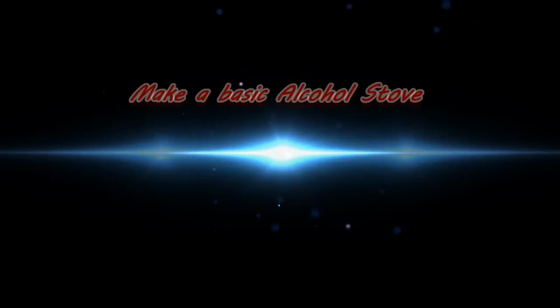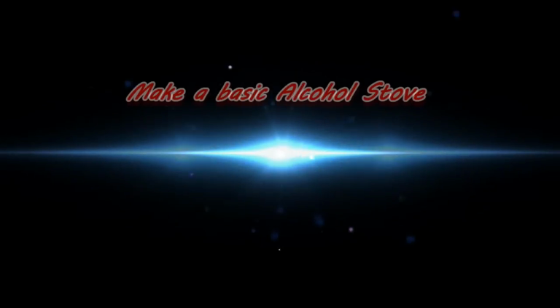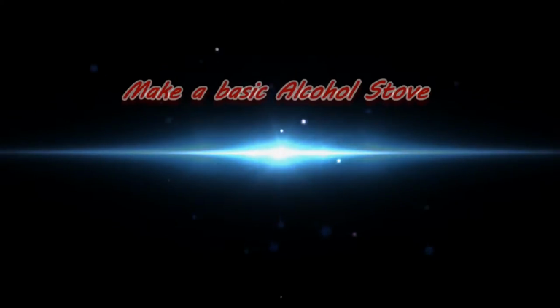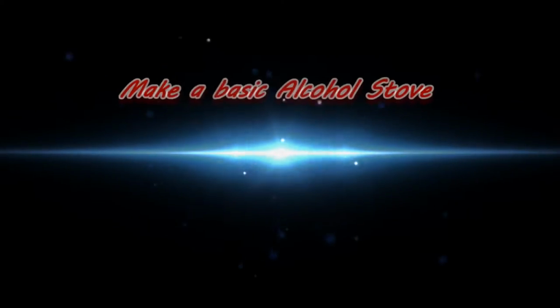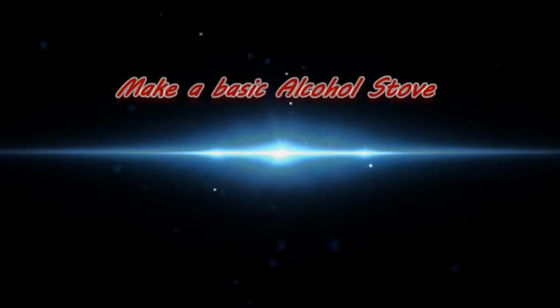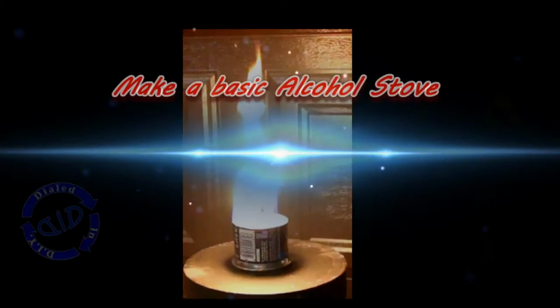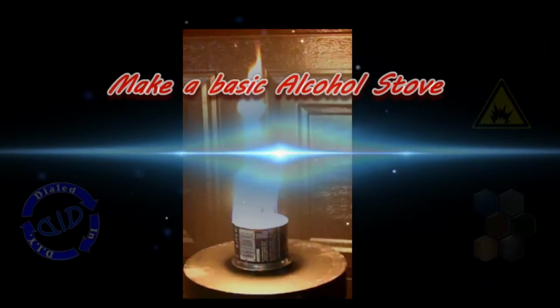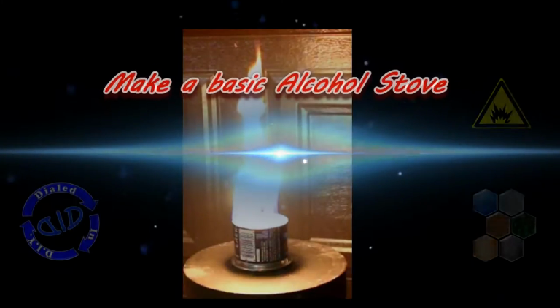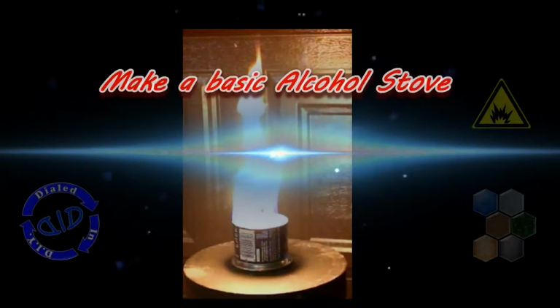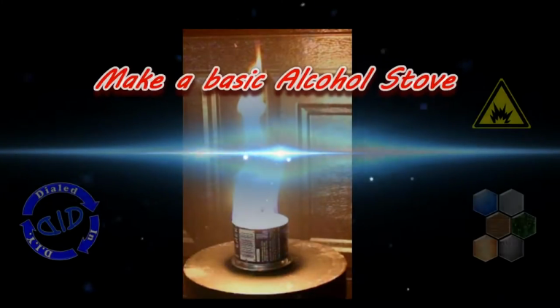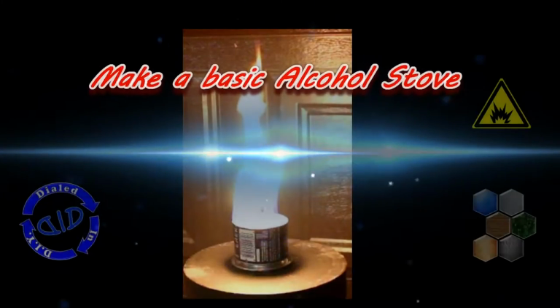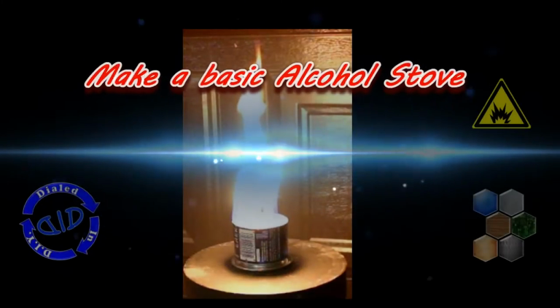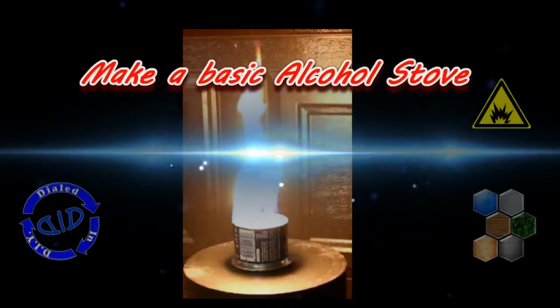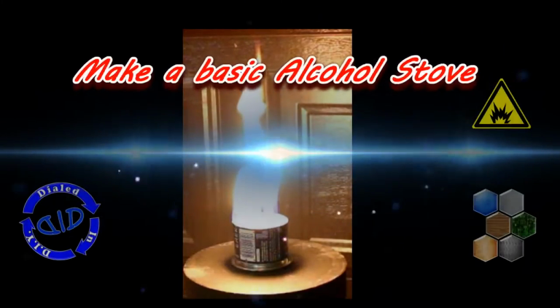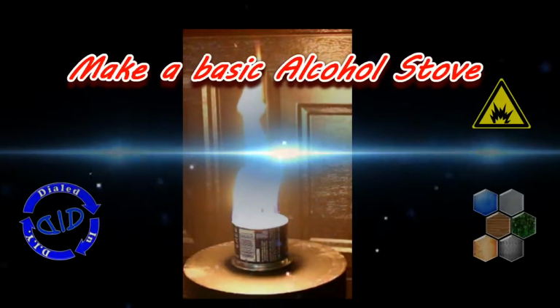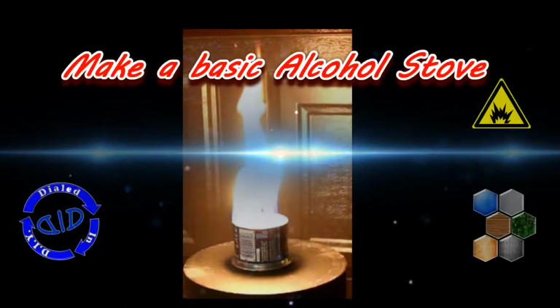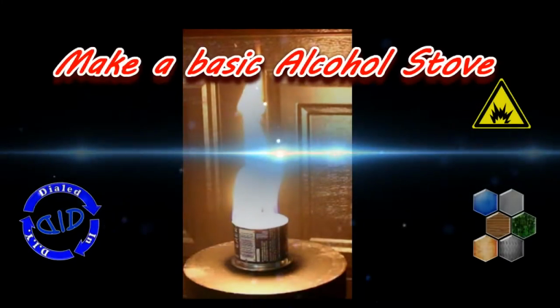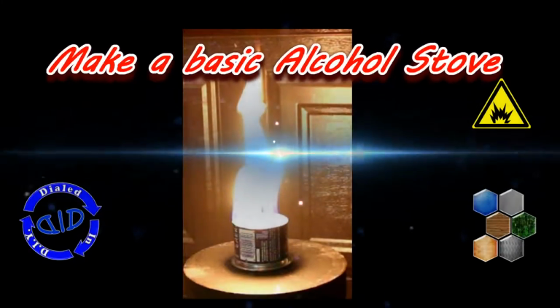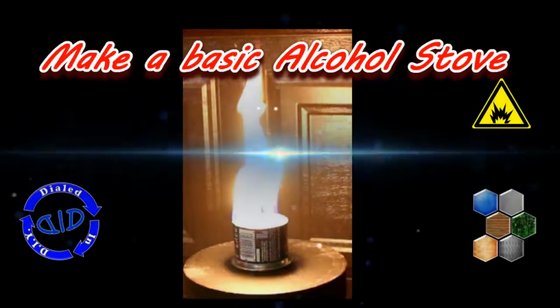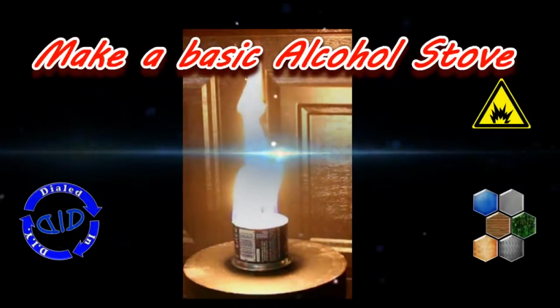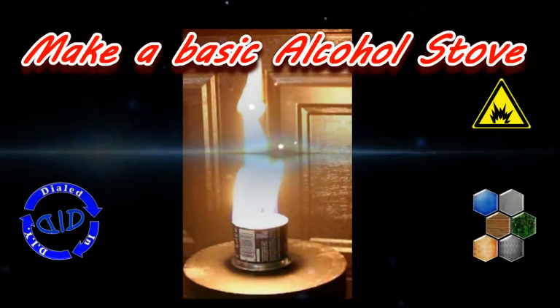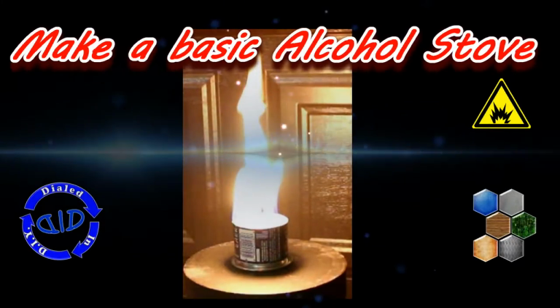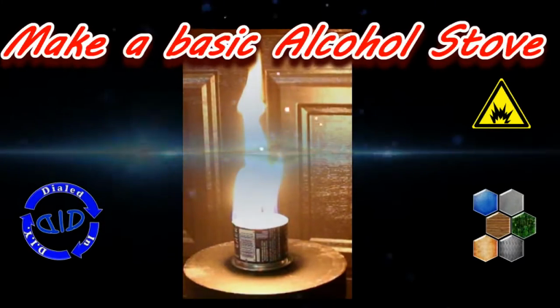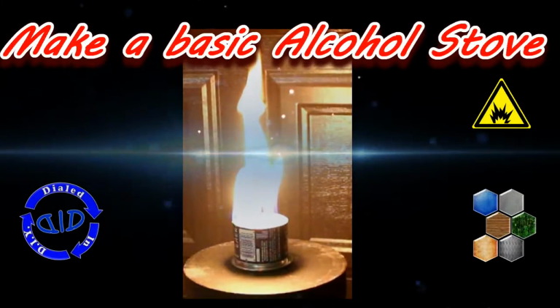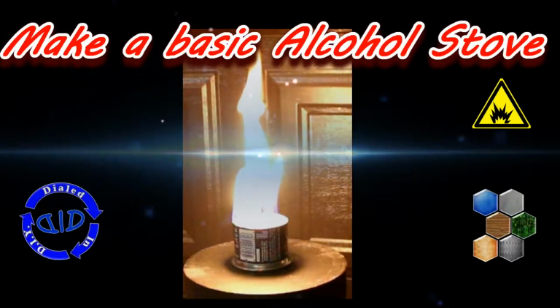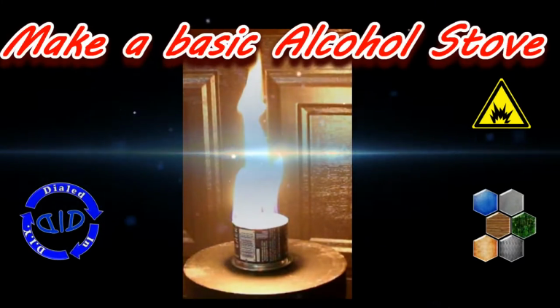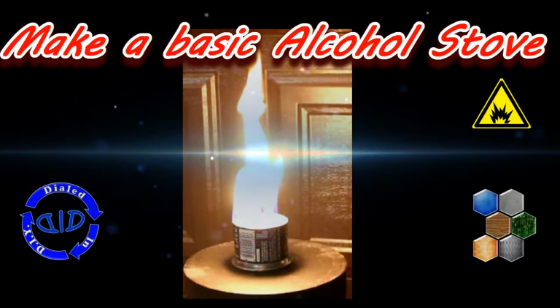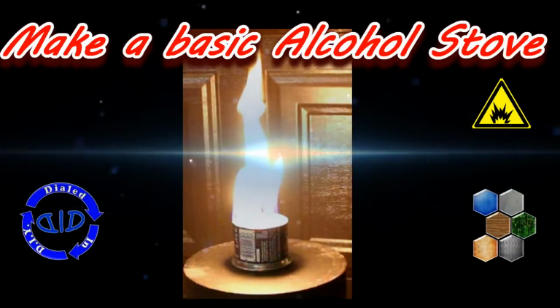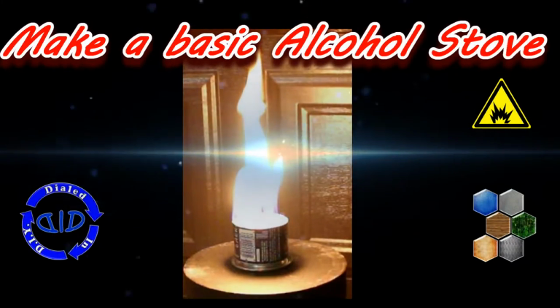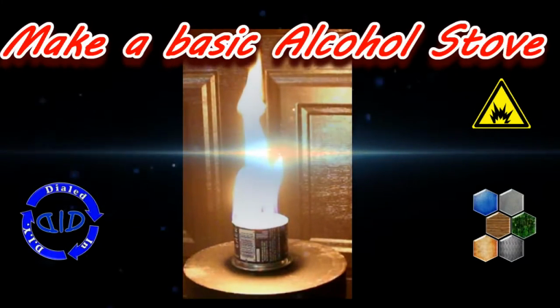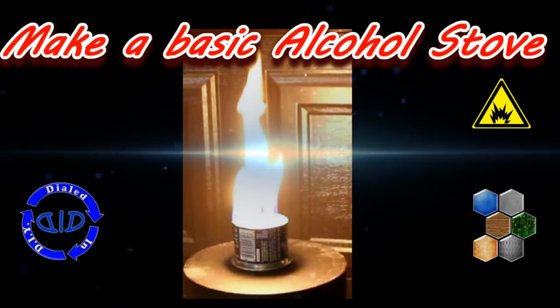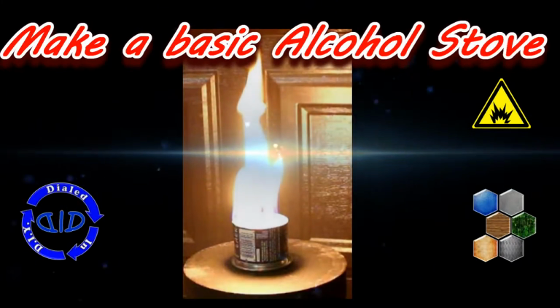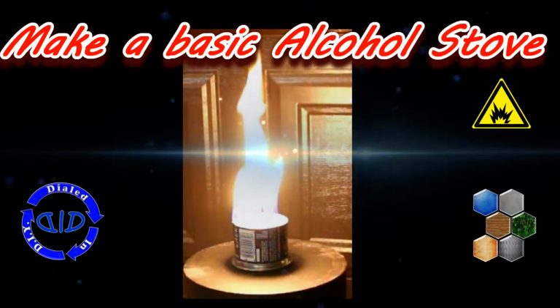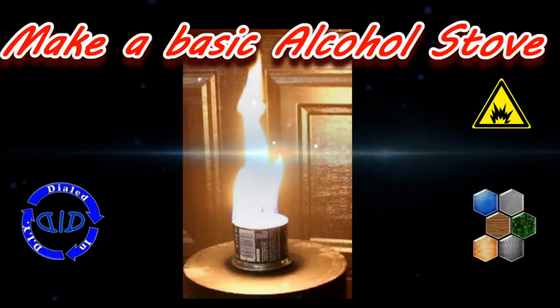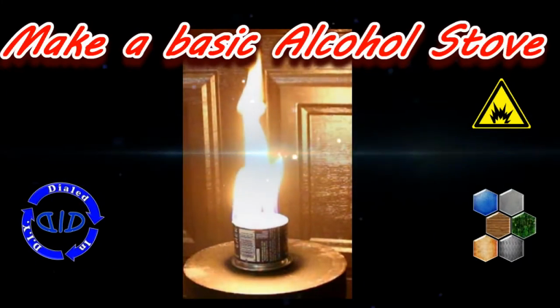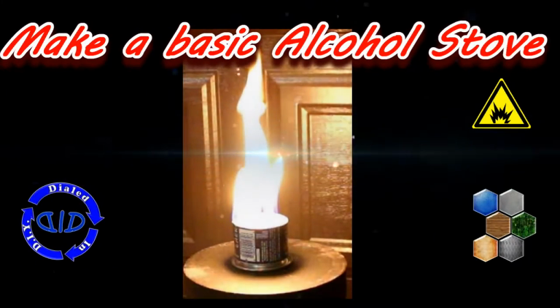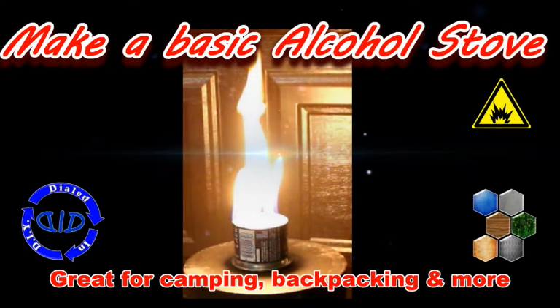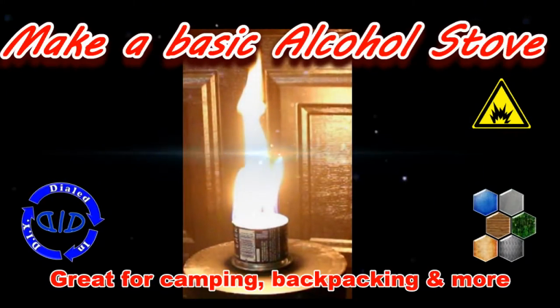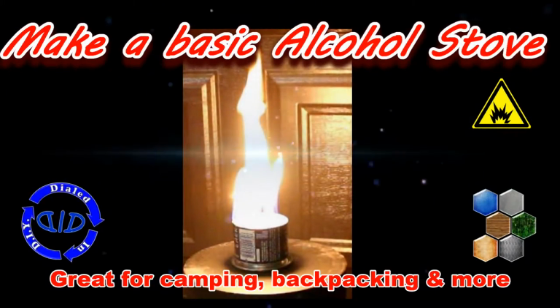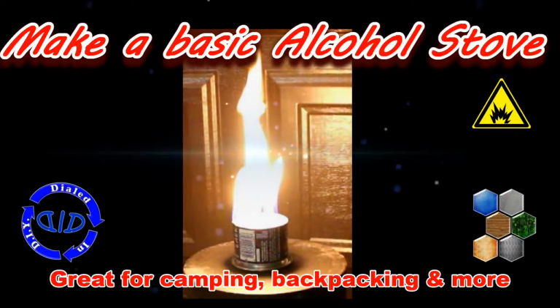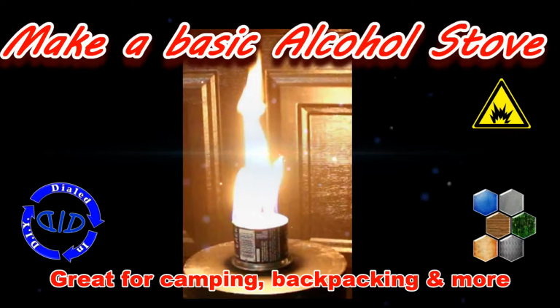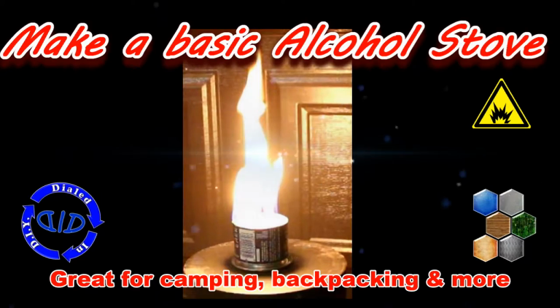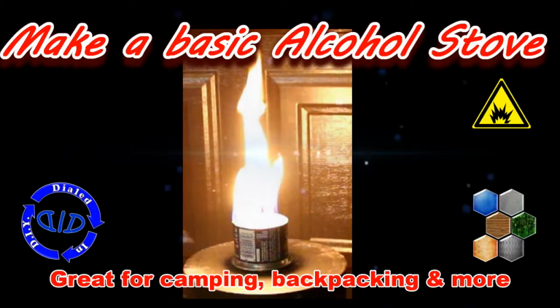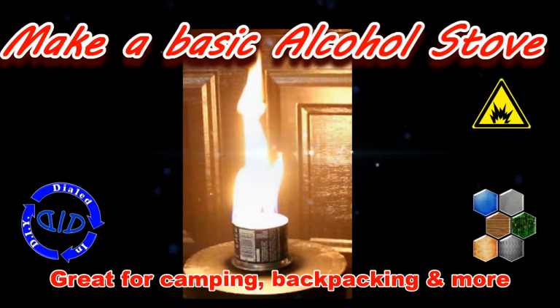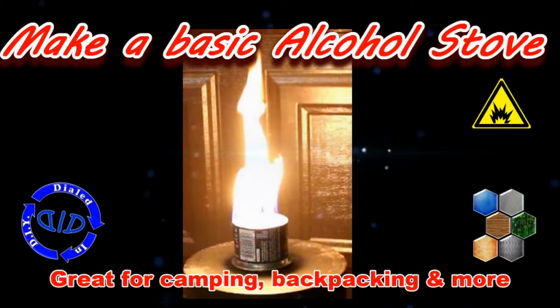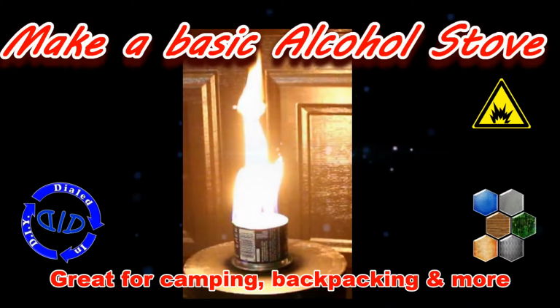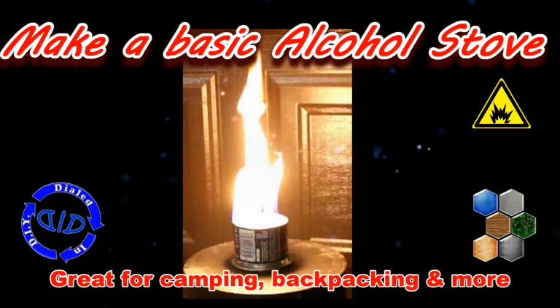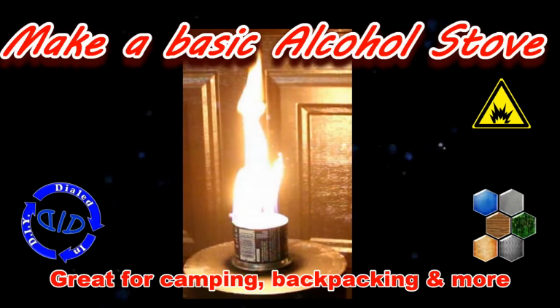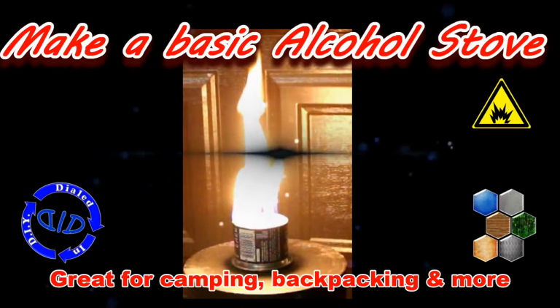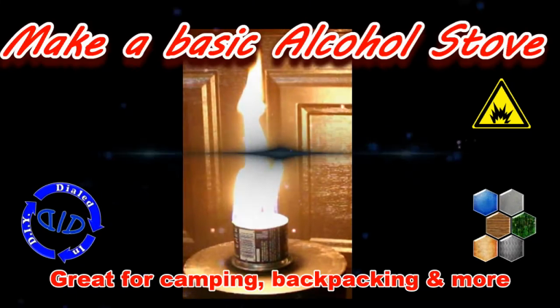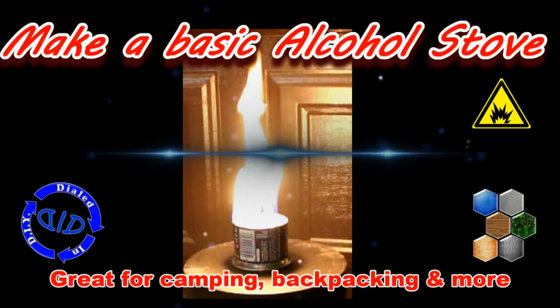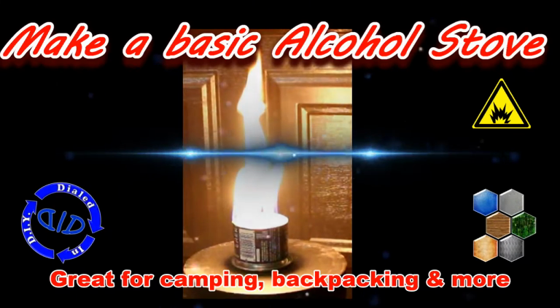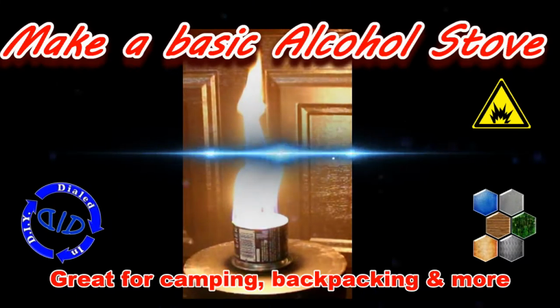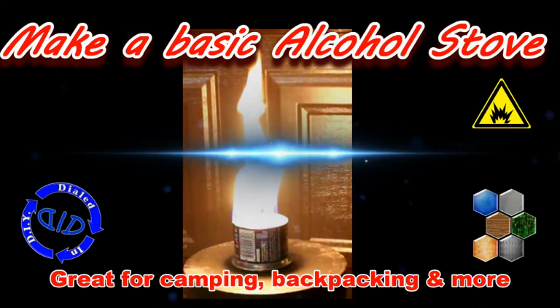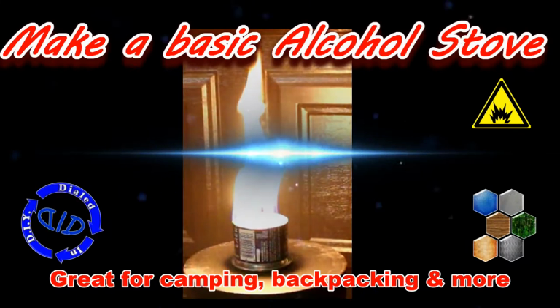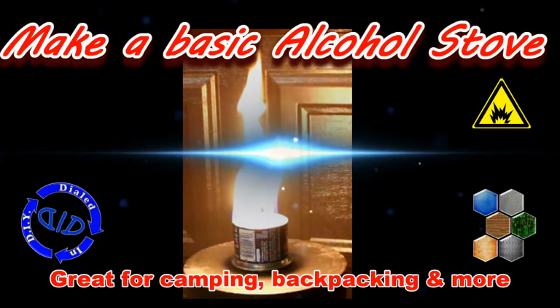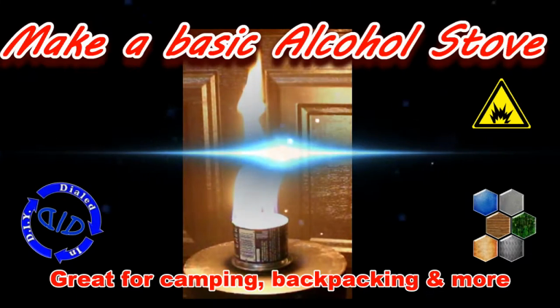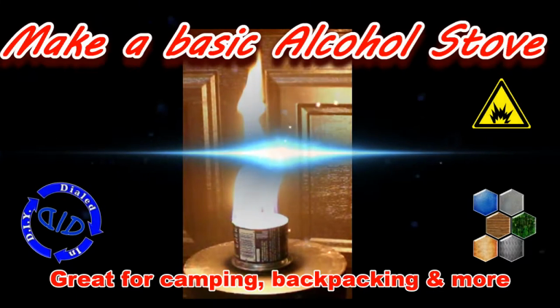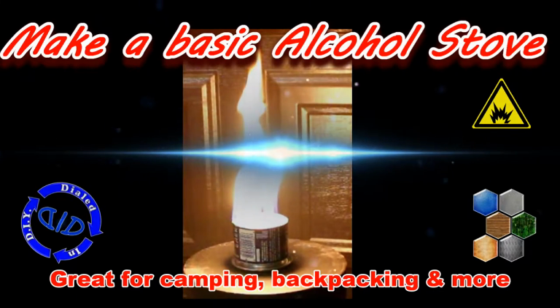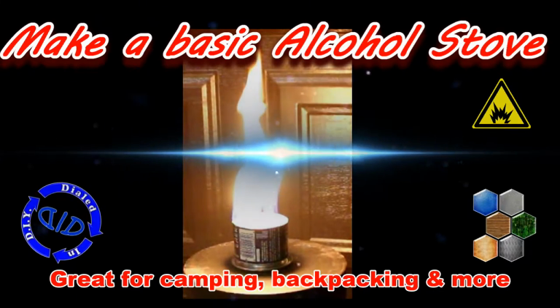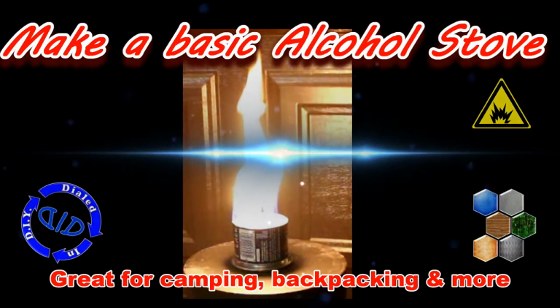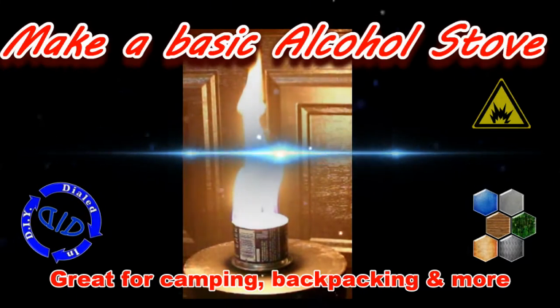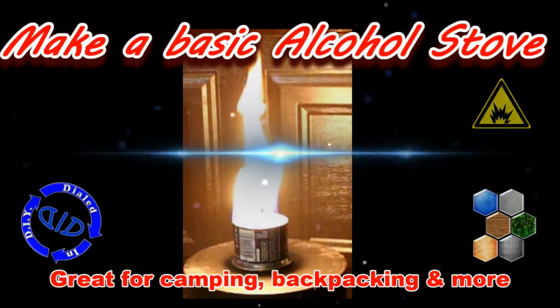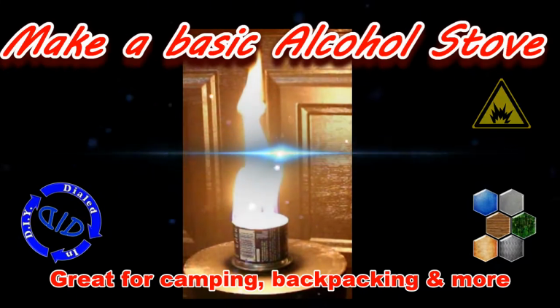Welcome back. Today on Dialed In DIY we're making a basic alcohol stove out of parts that you probably already have around the house.